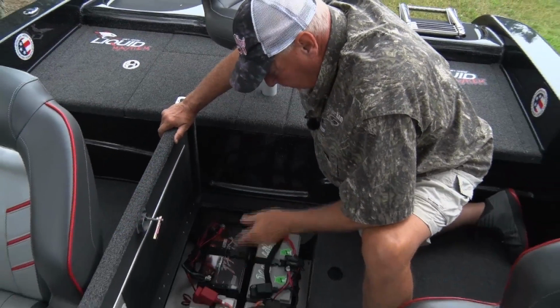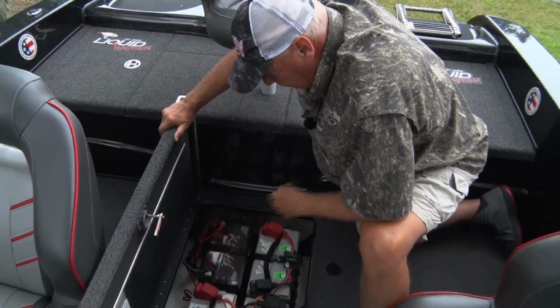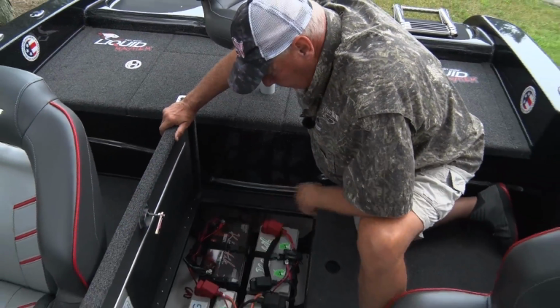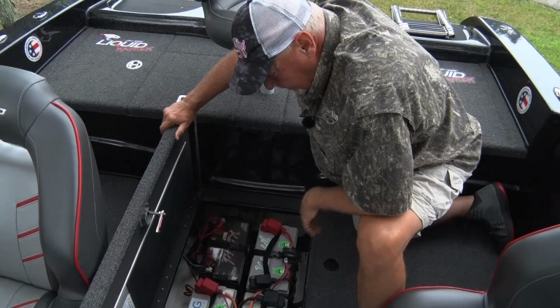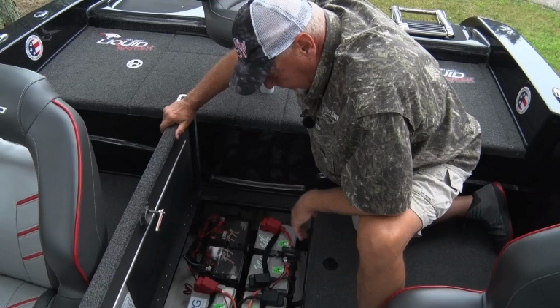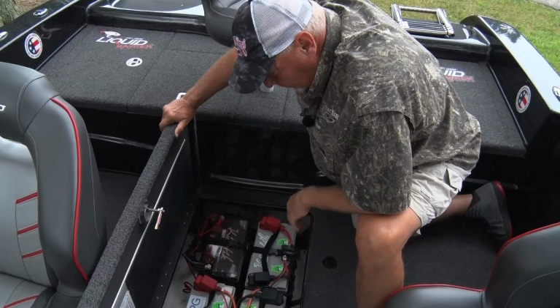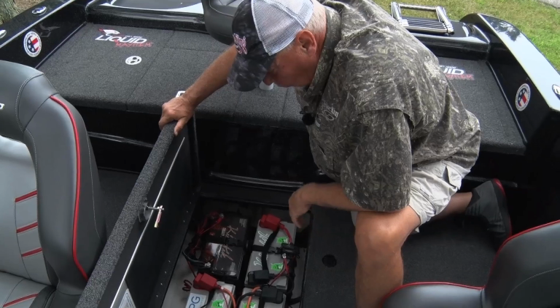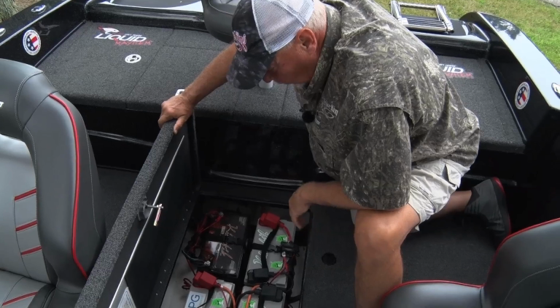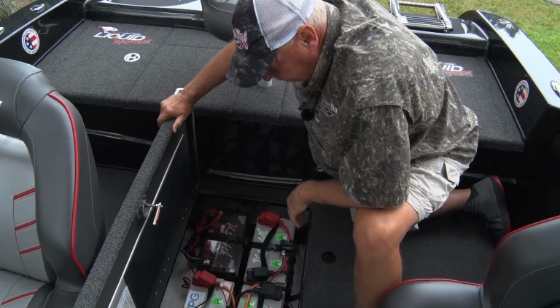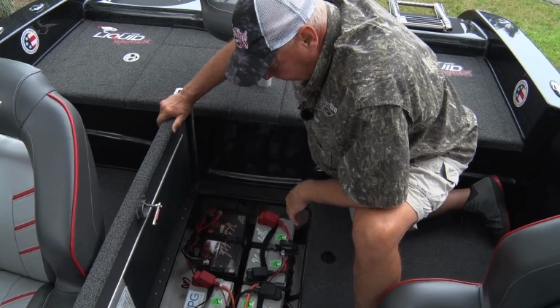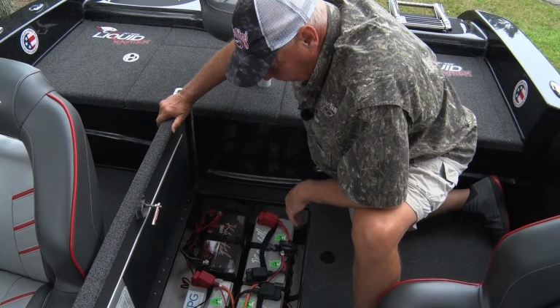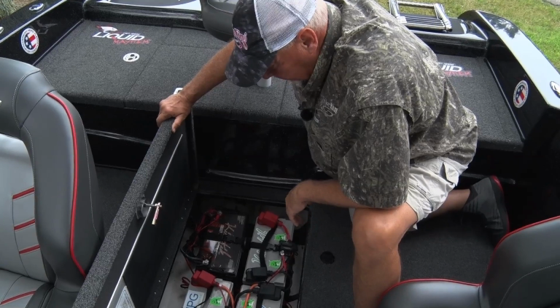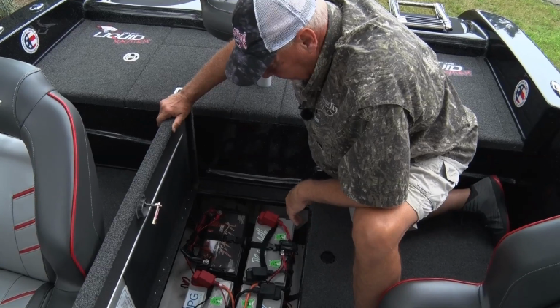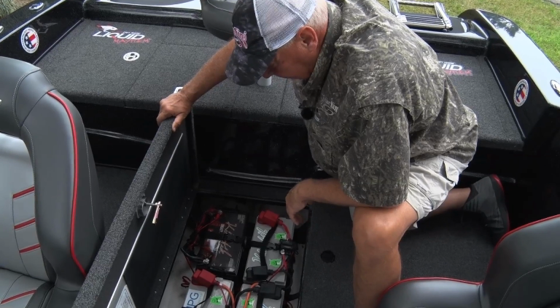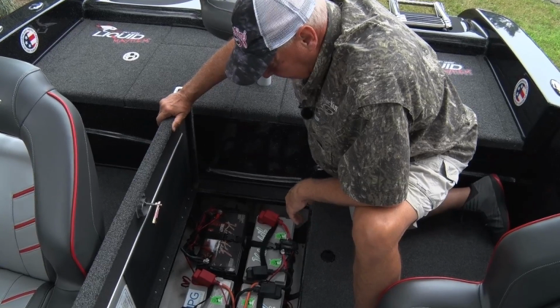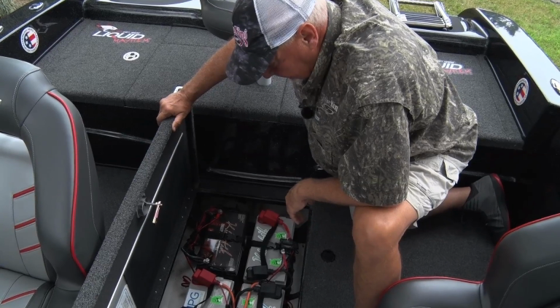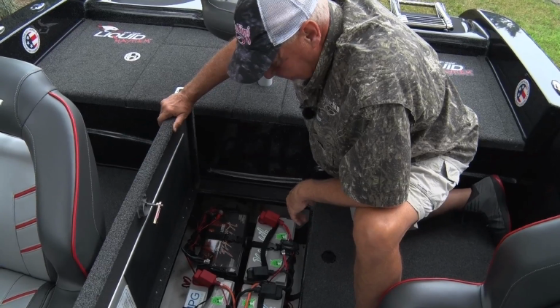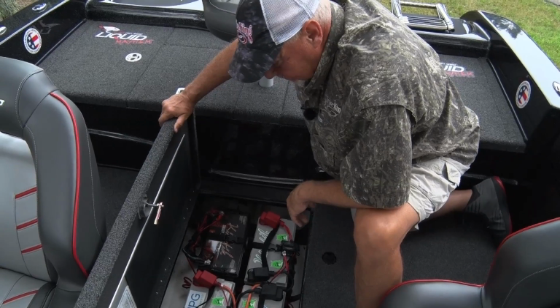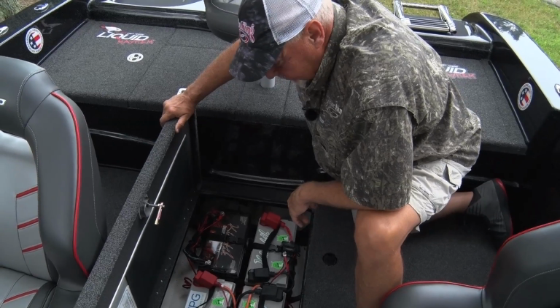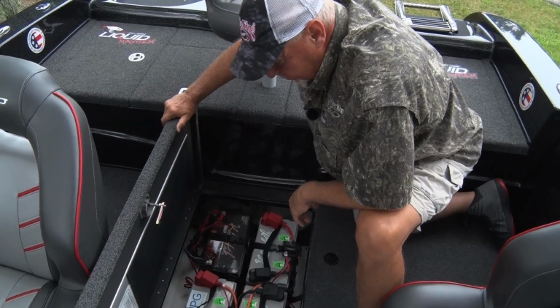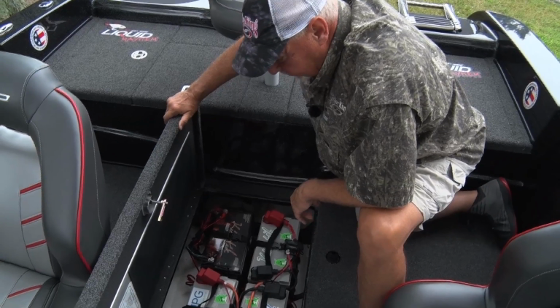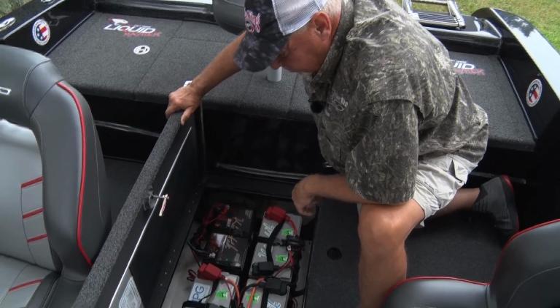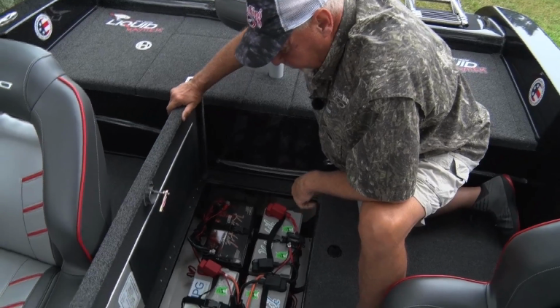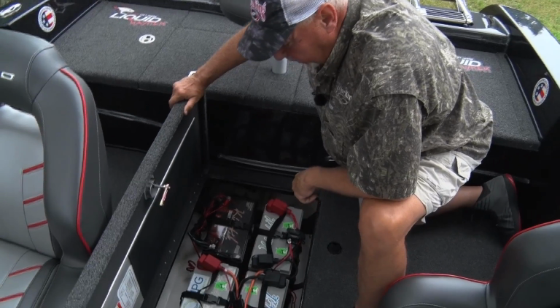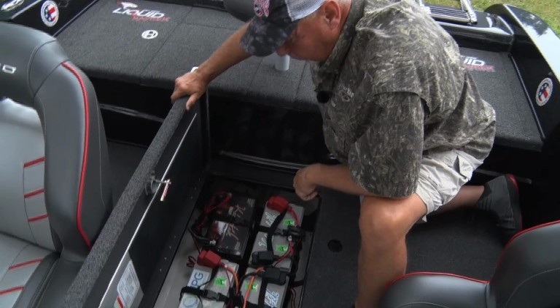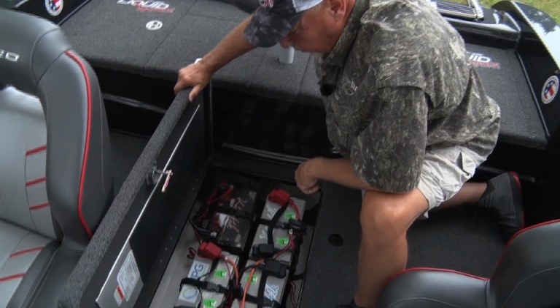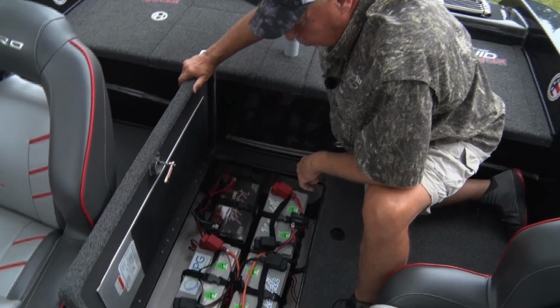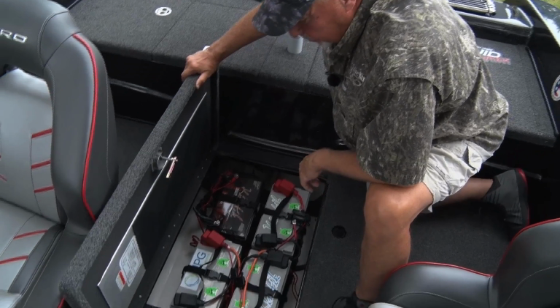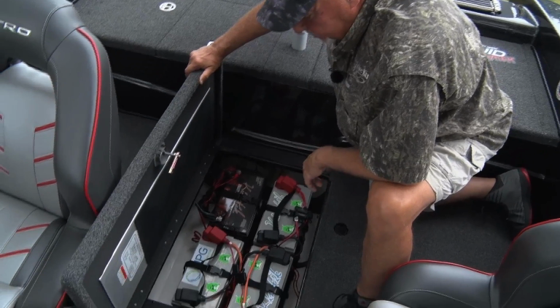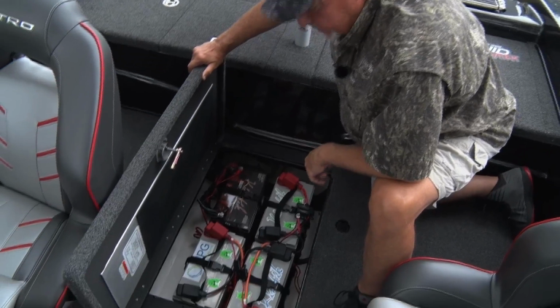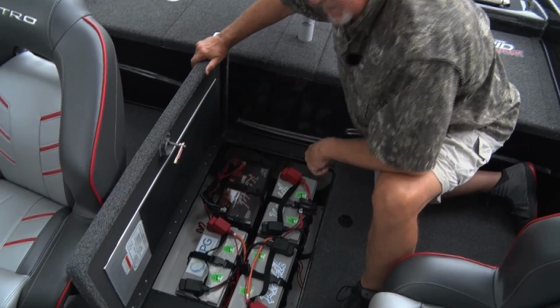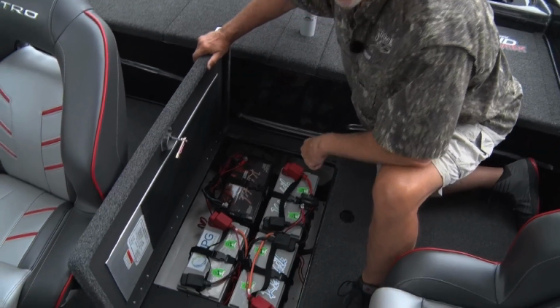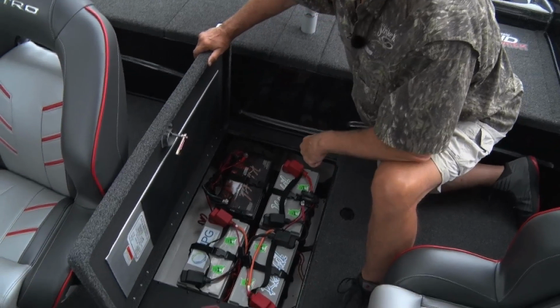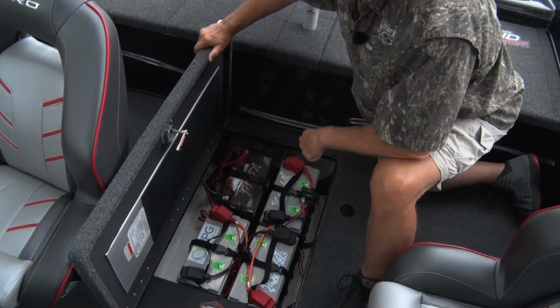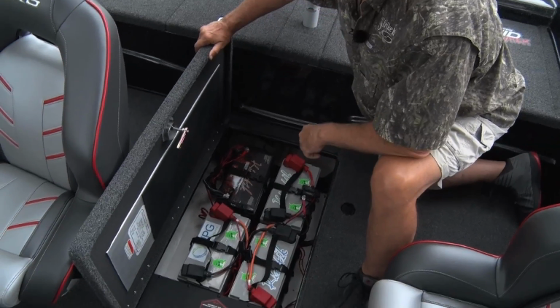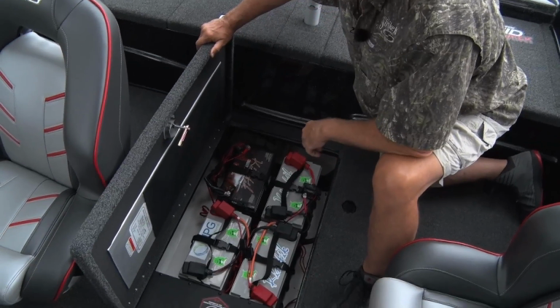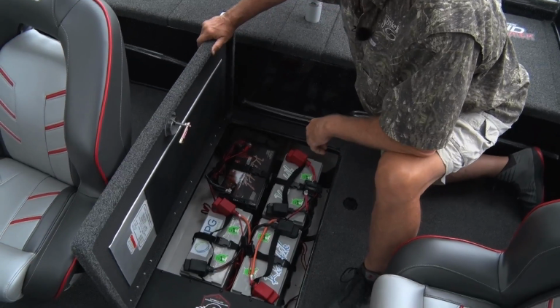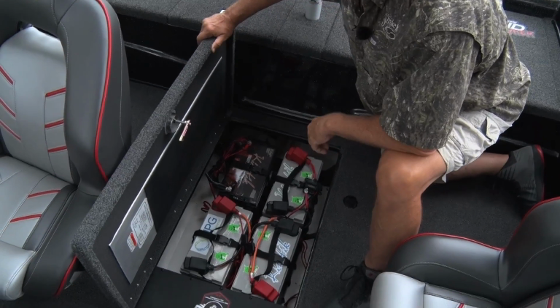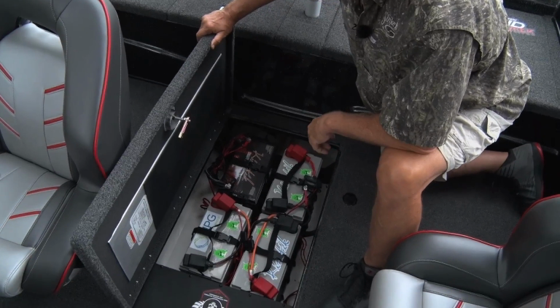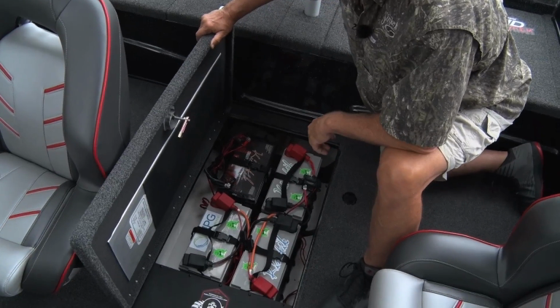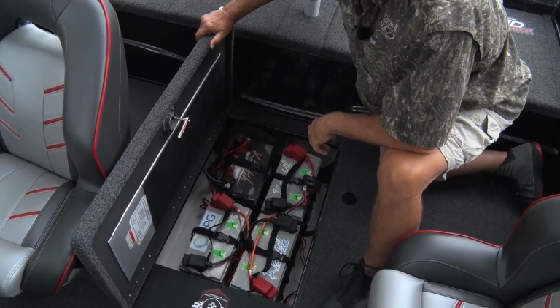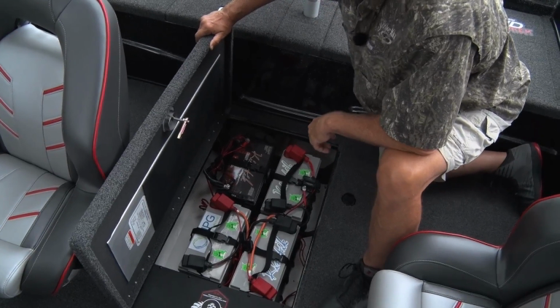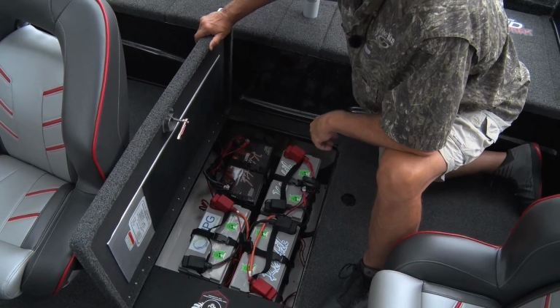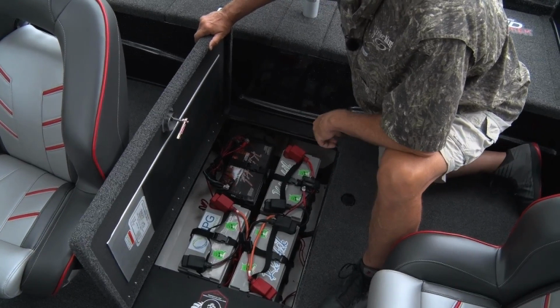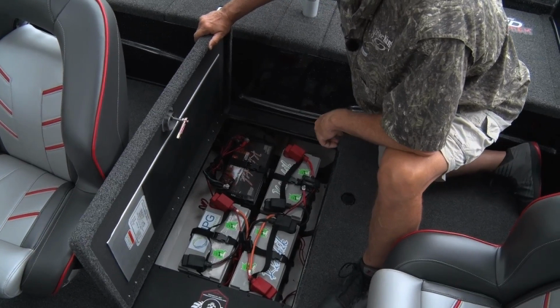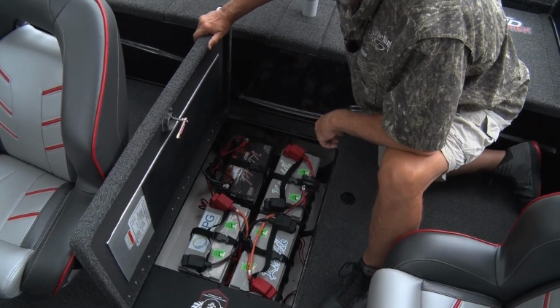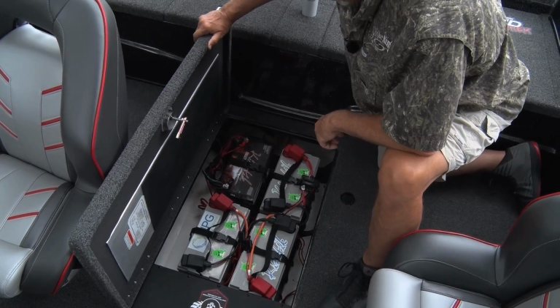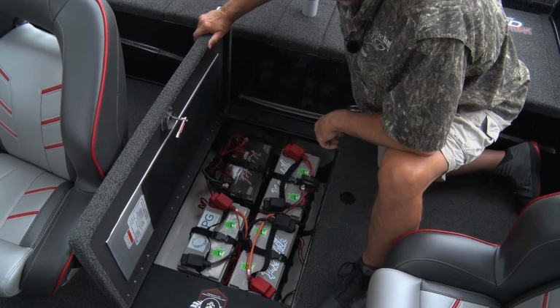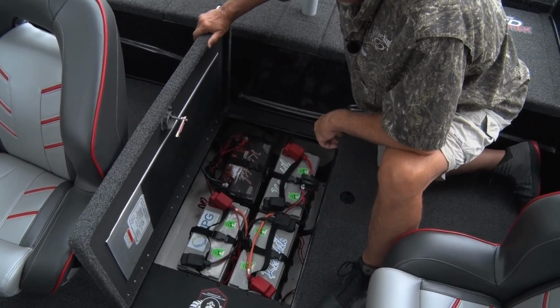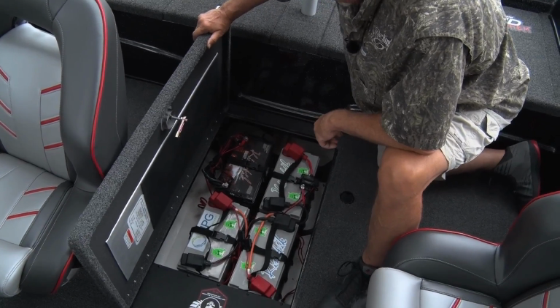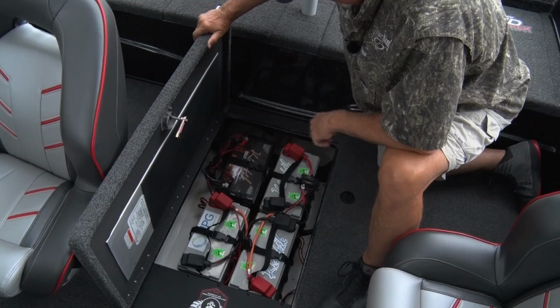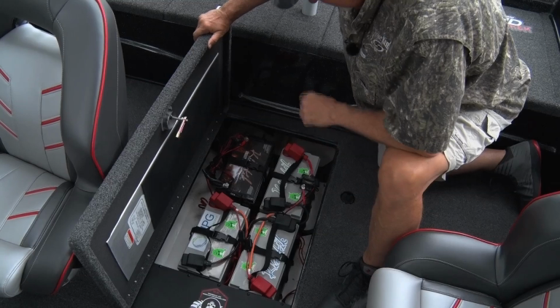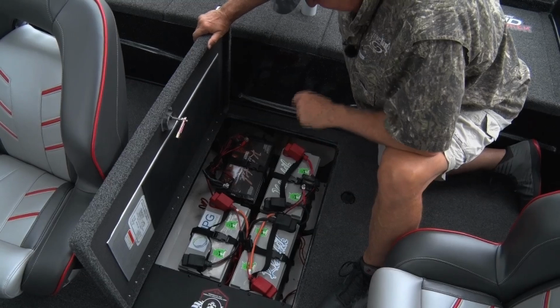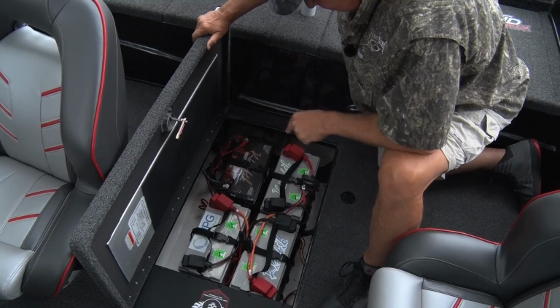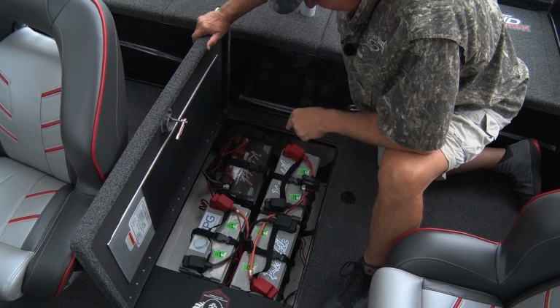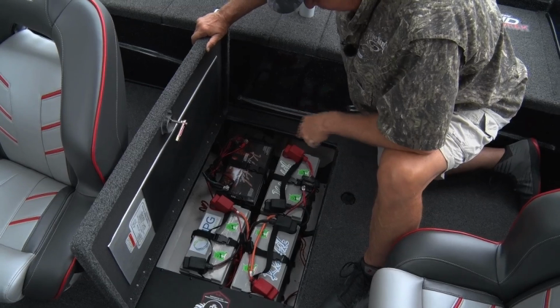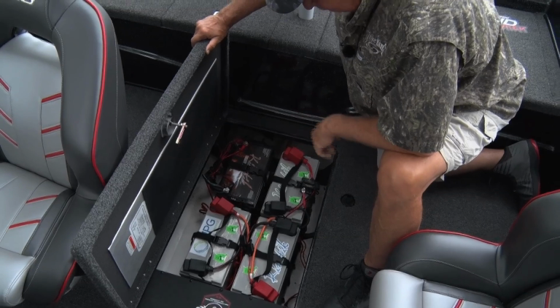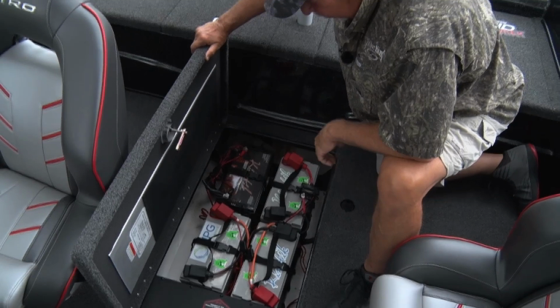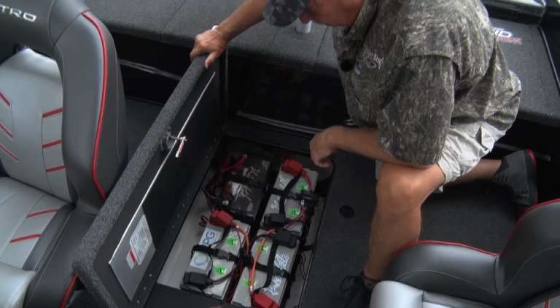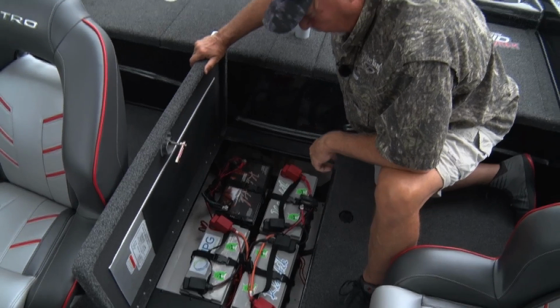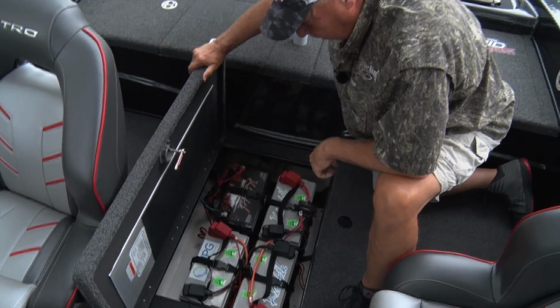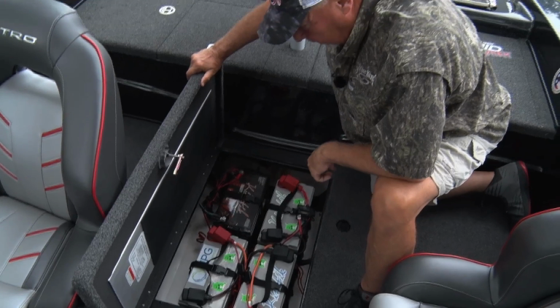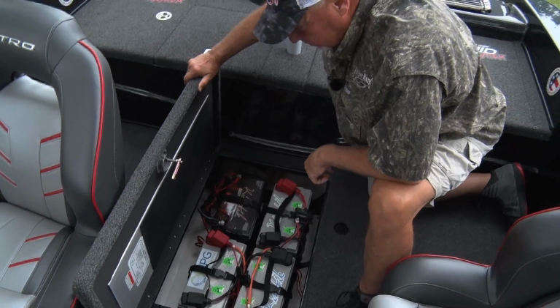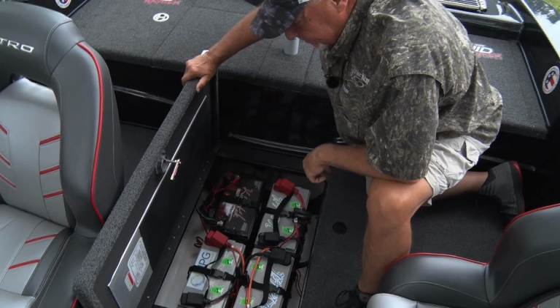We choose Universal Power Group's Kinetic batteries for our powerhouse.